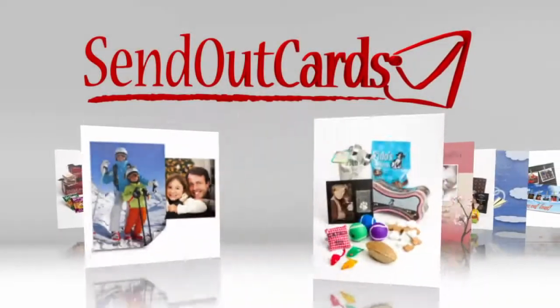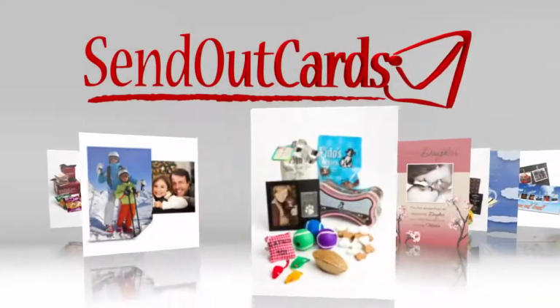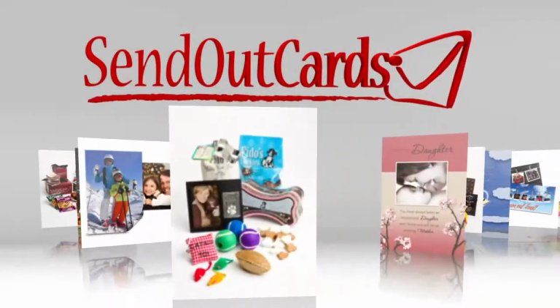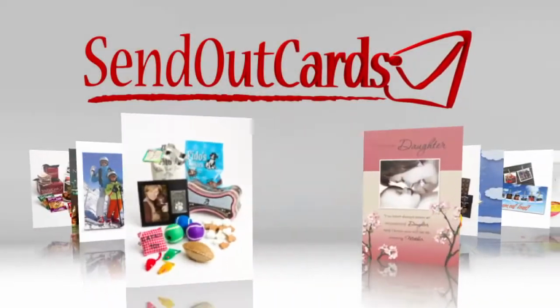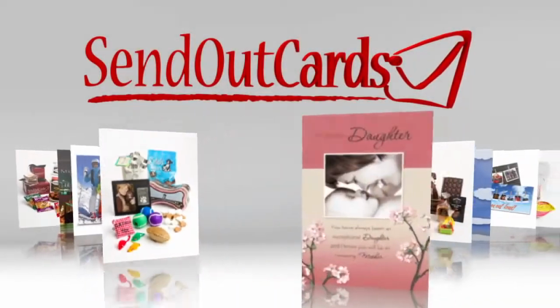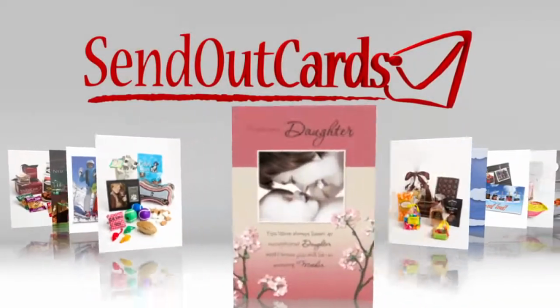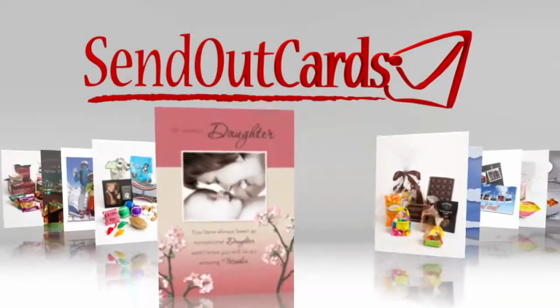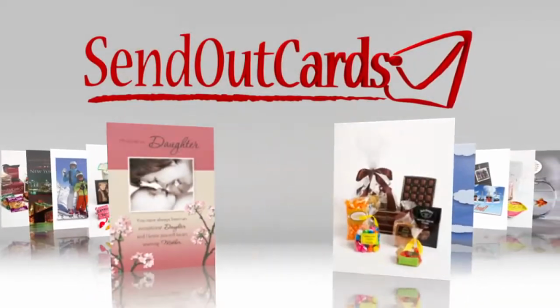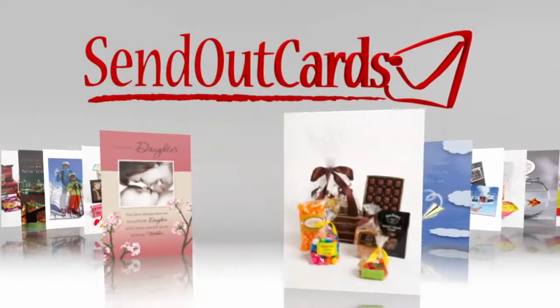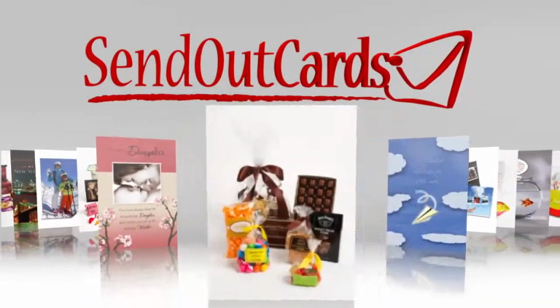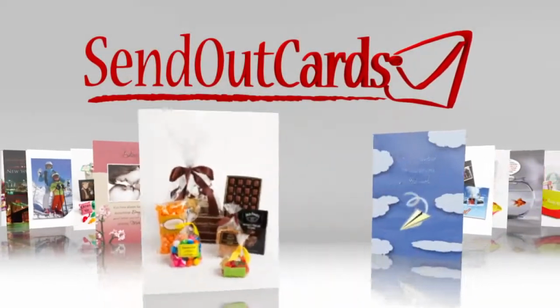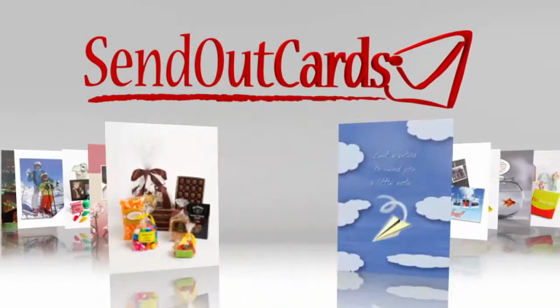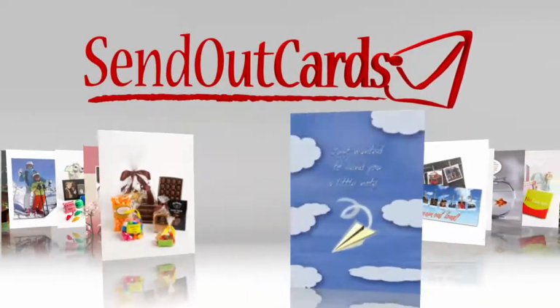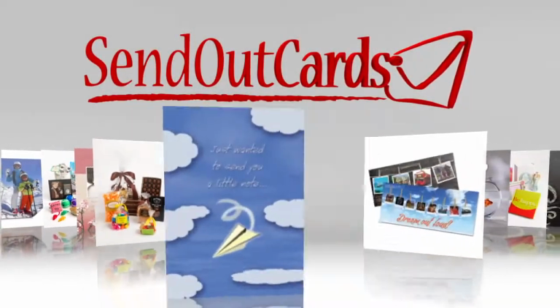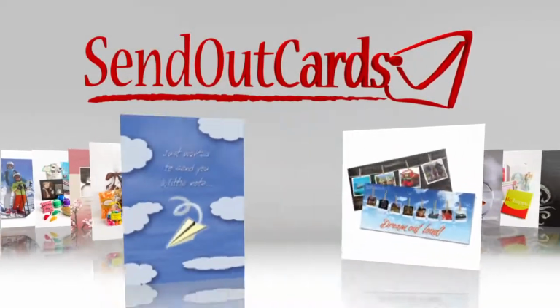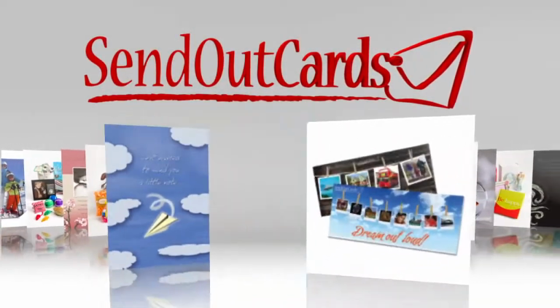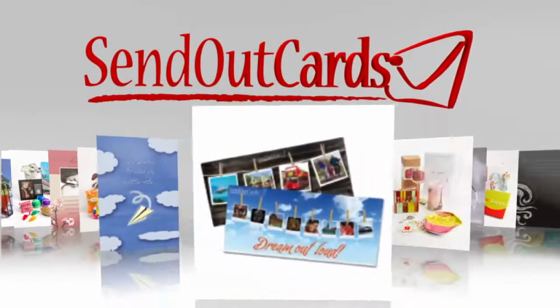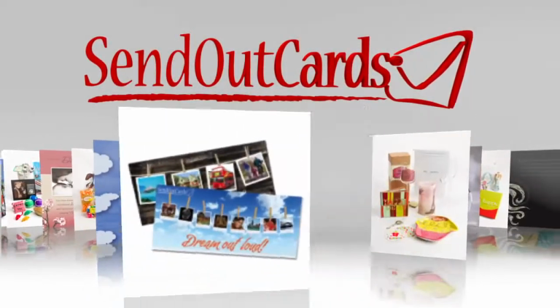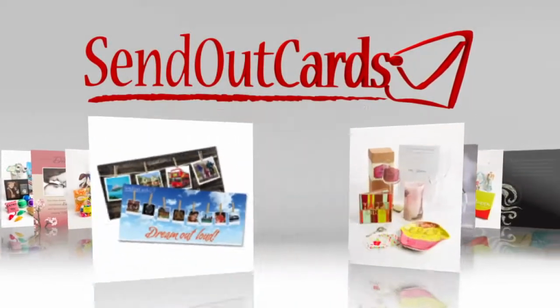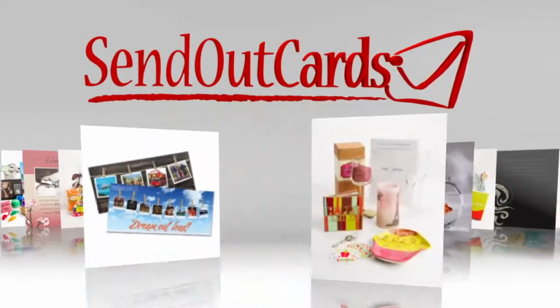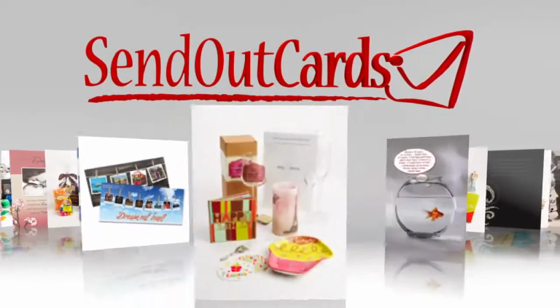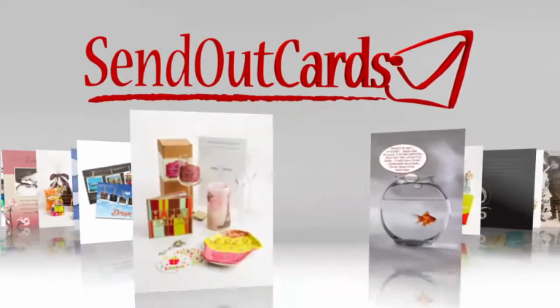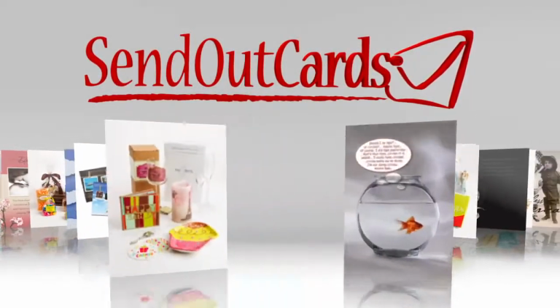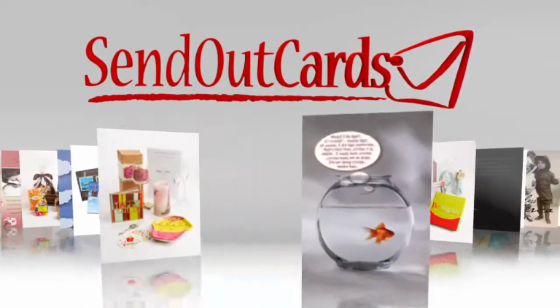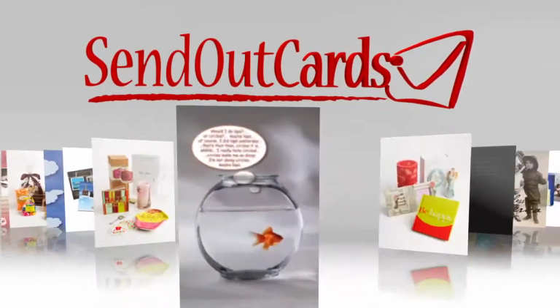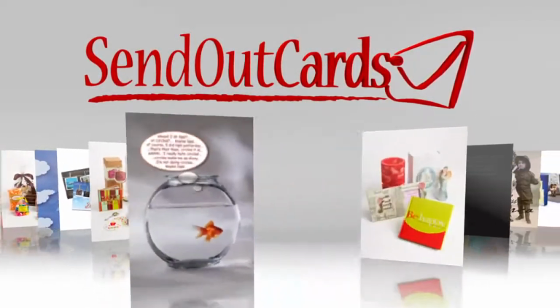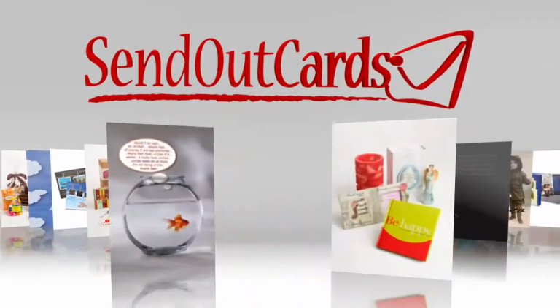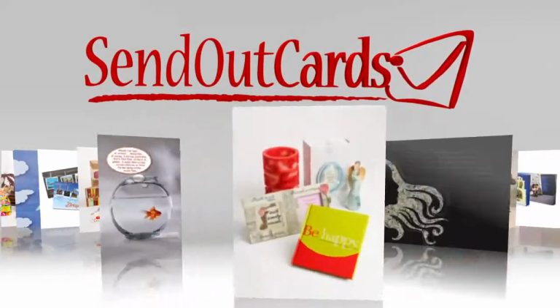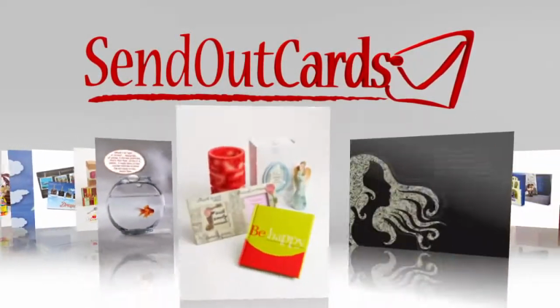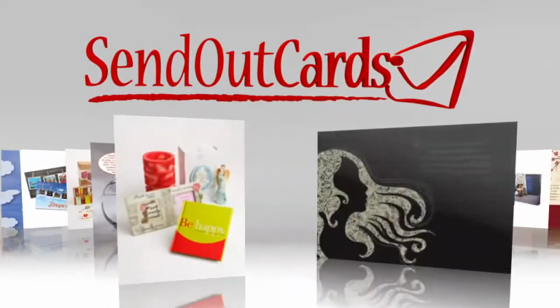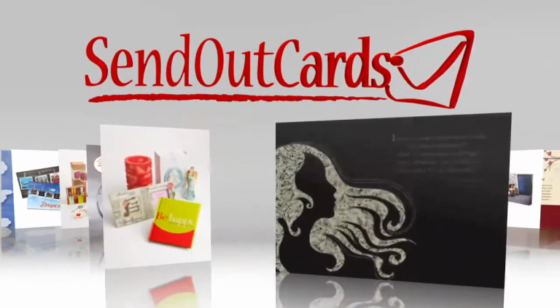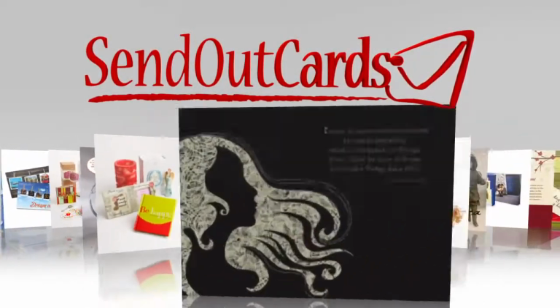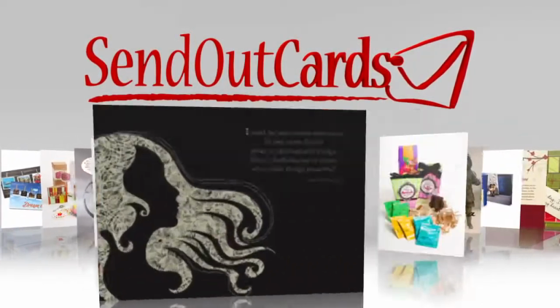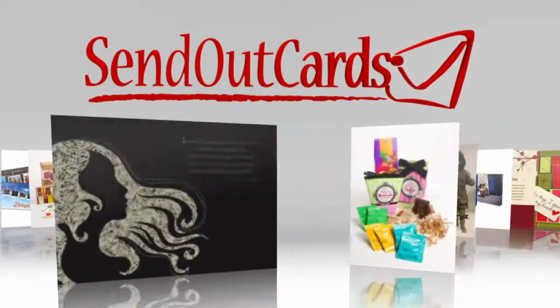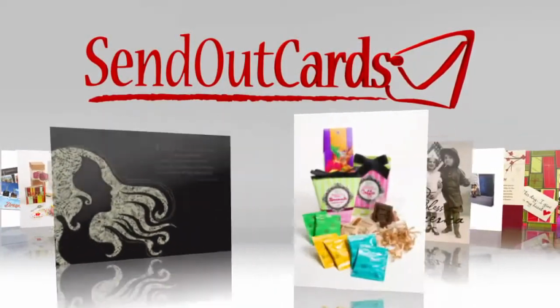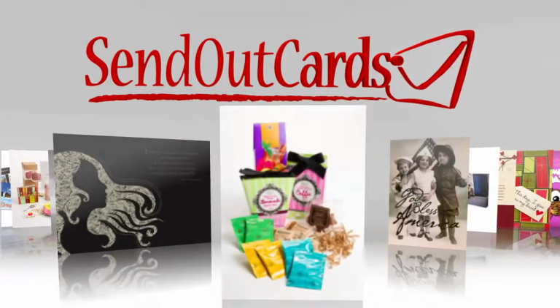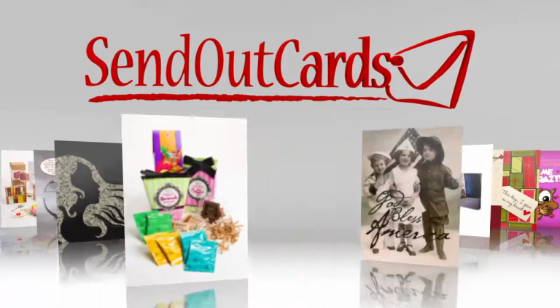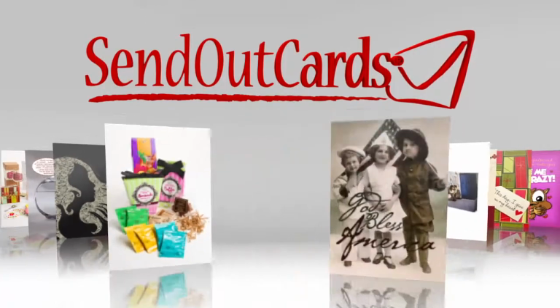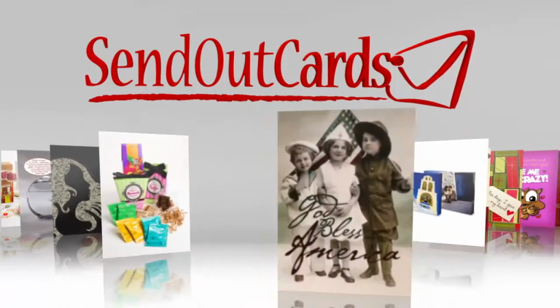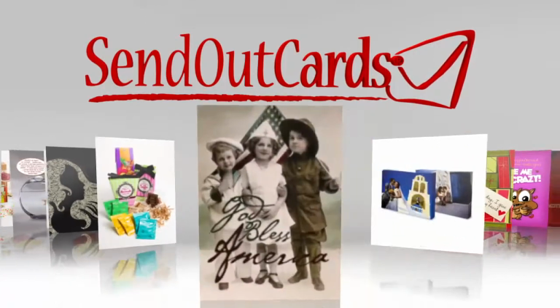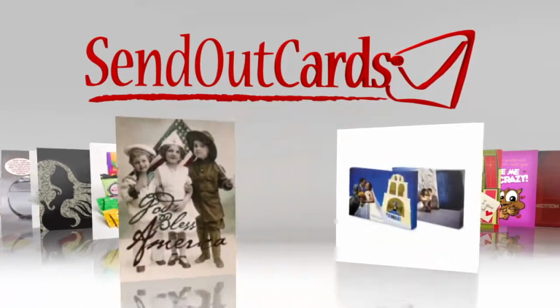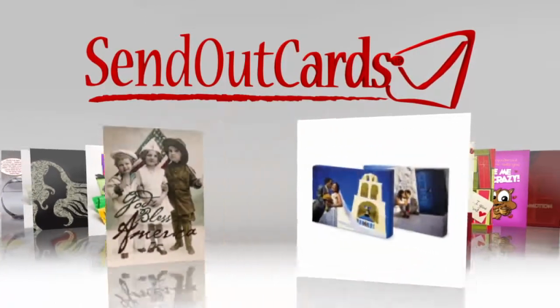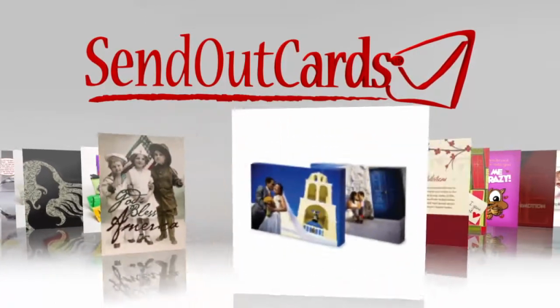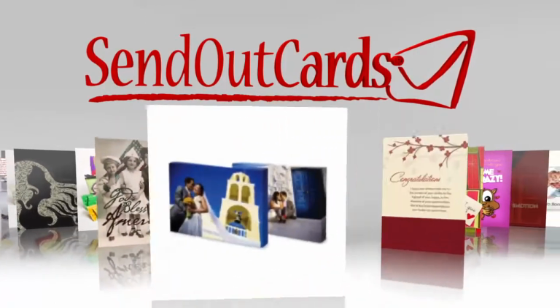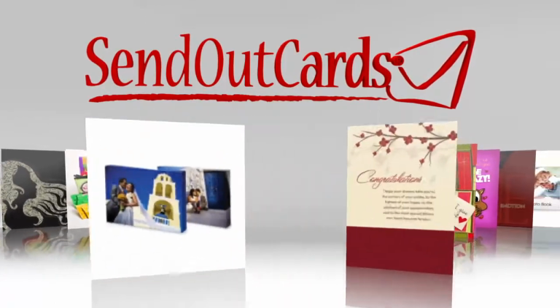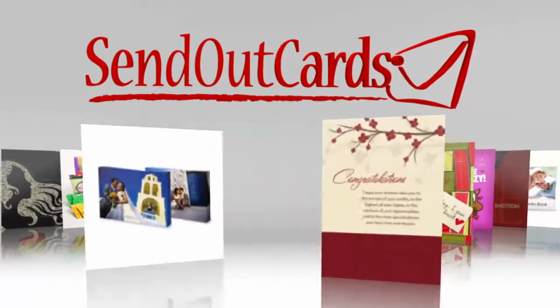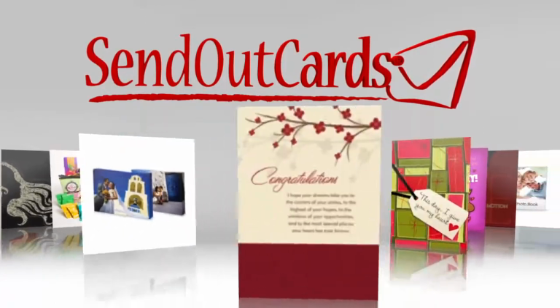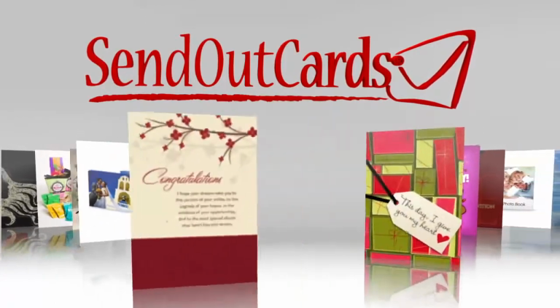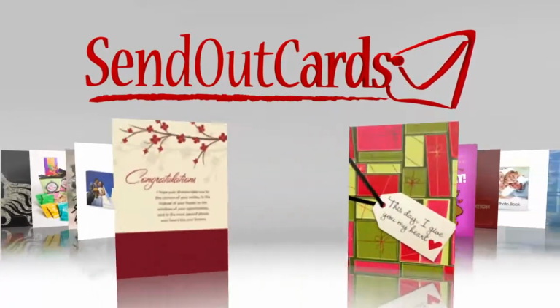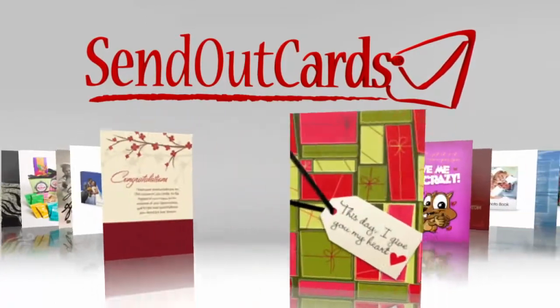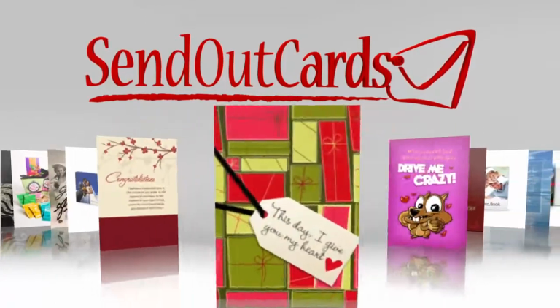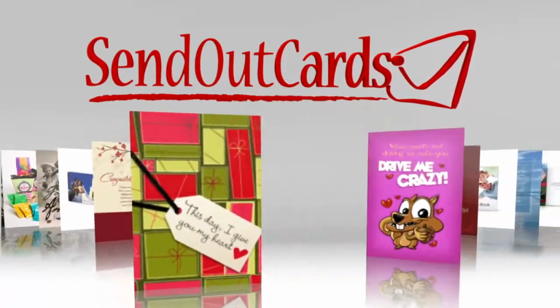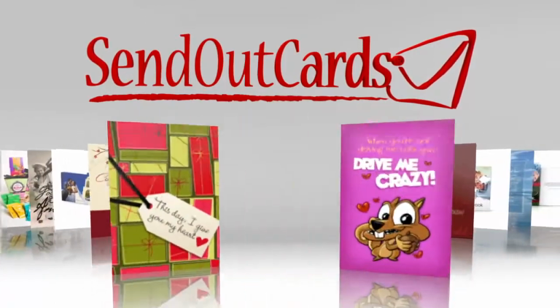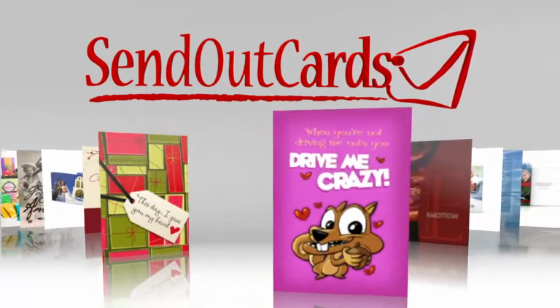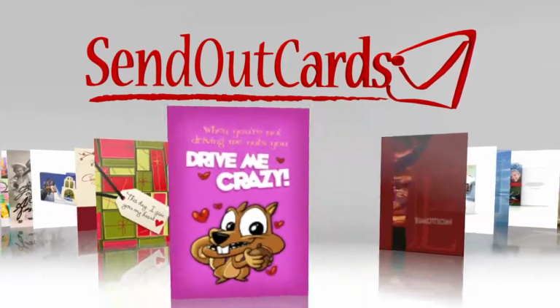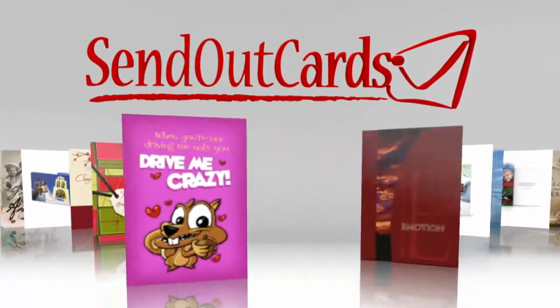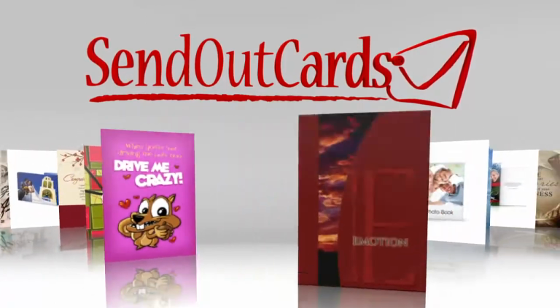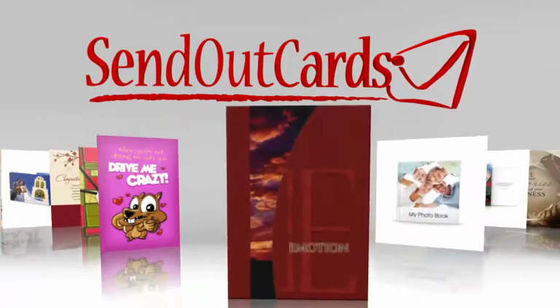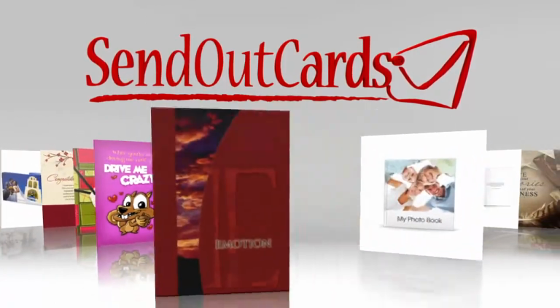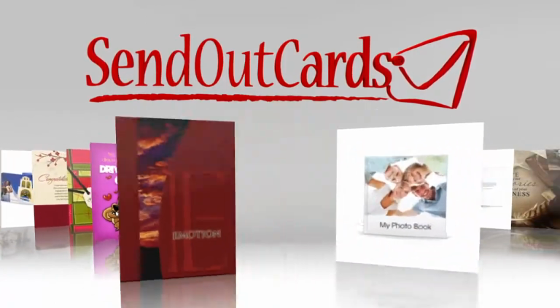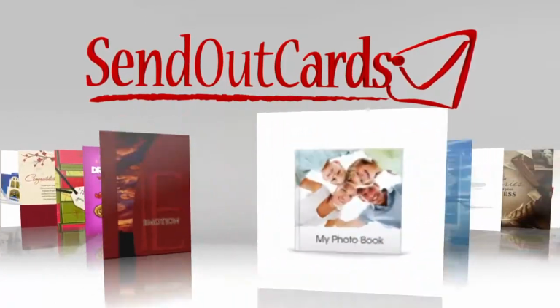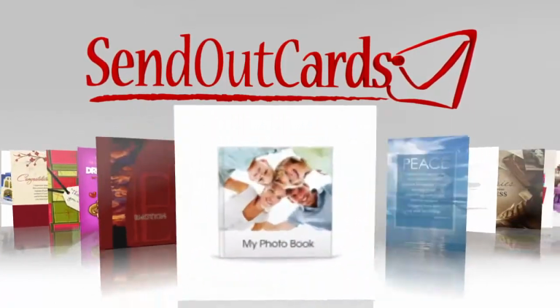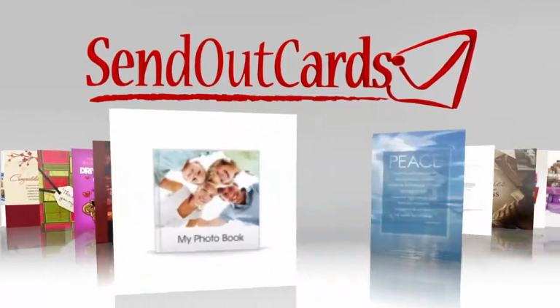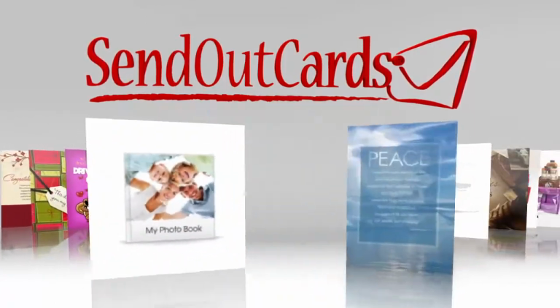Welcome to Send Out Cards, the best tool in the marketplace today for follow-up, referrals, staying in touch, sales, and holidays.